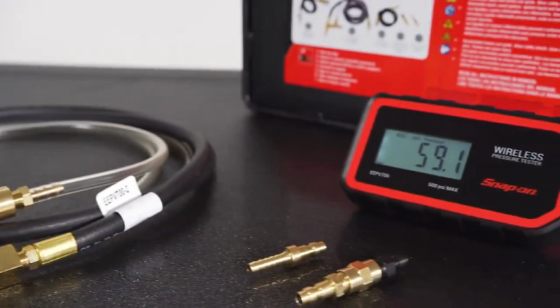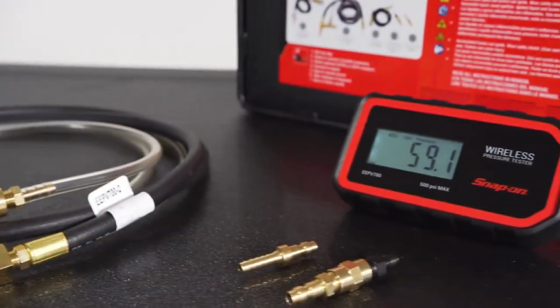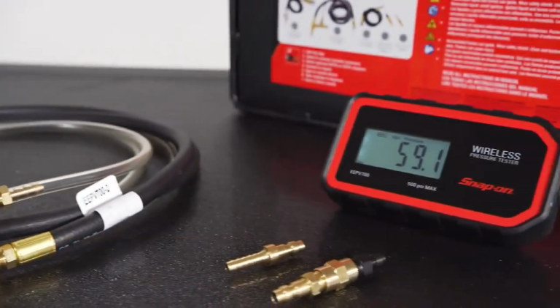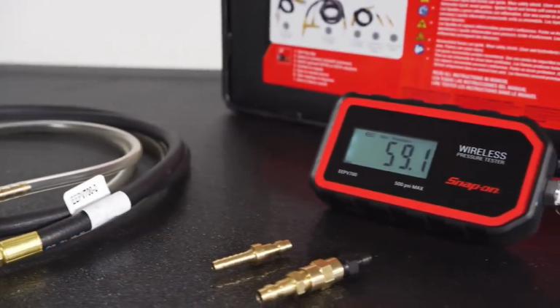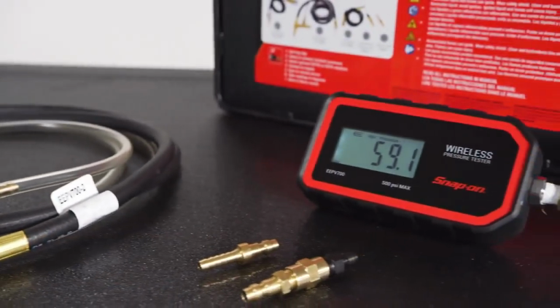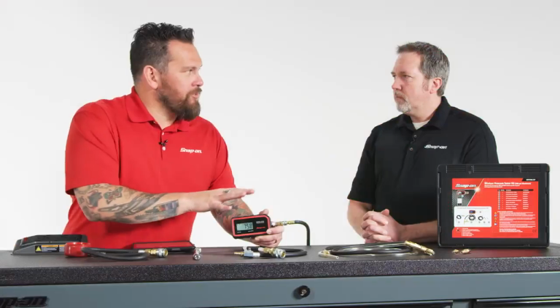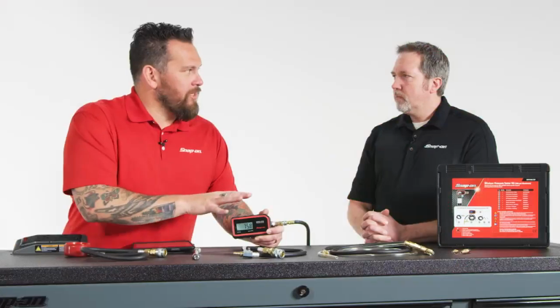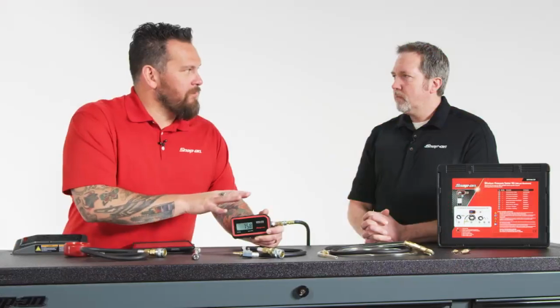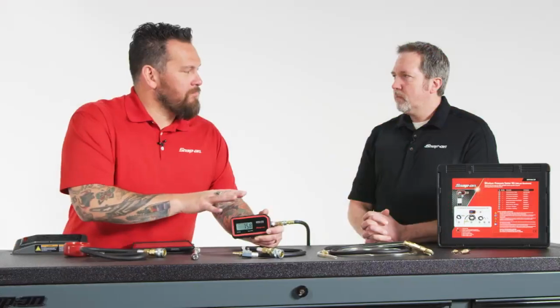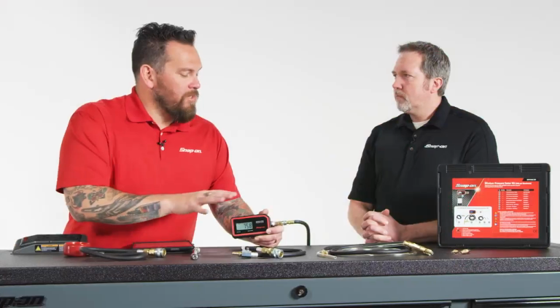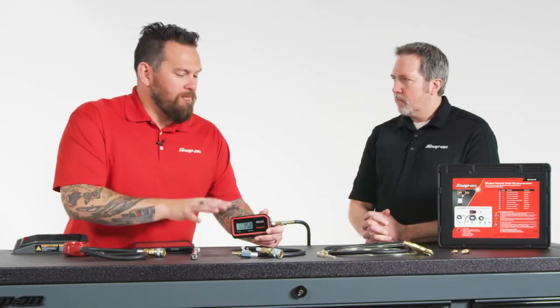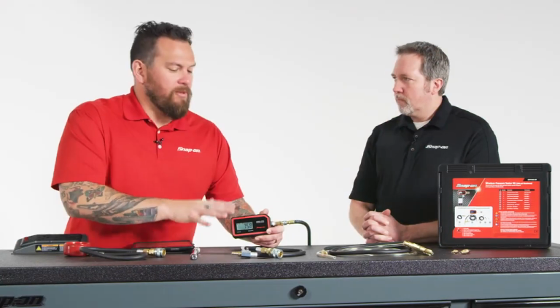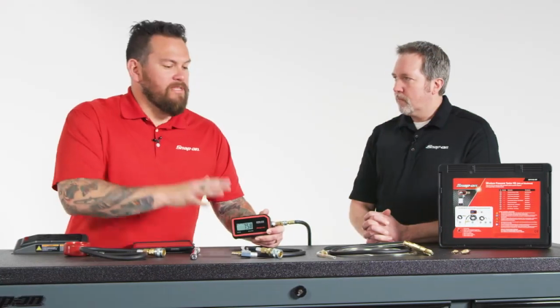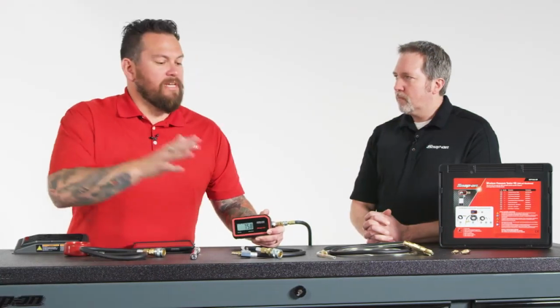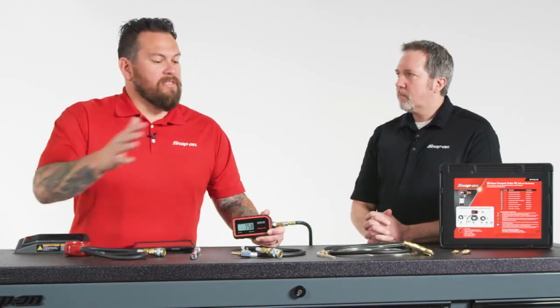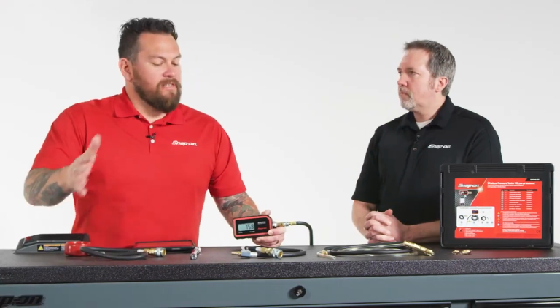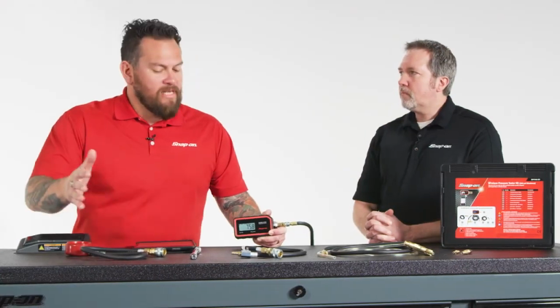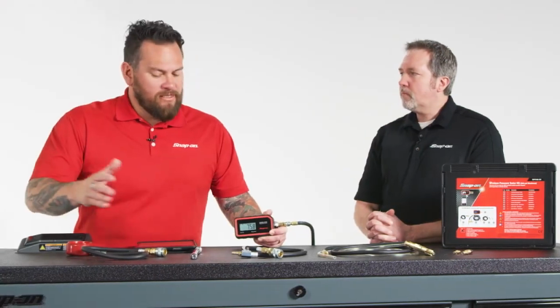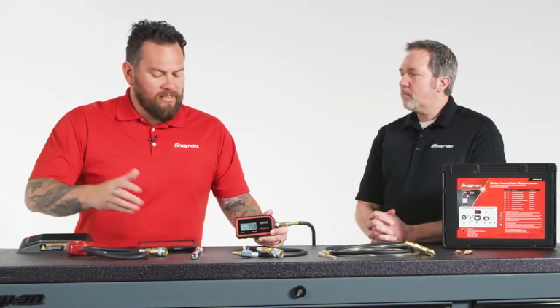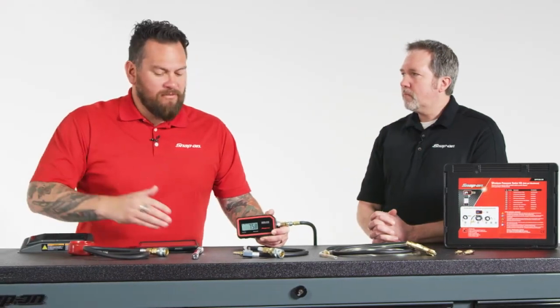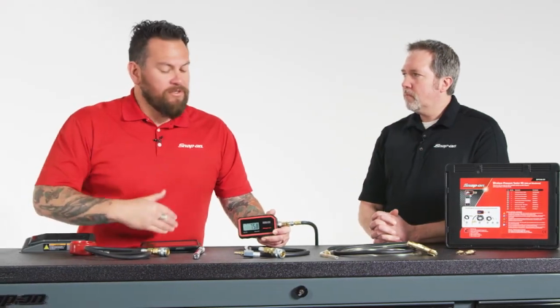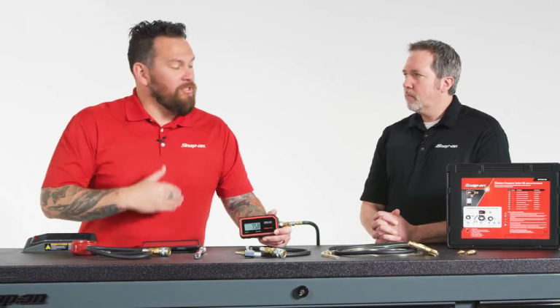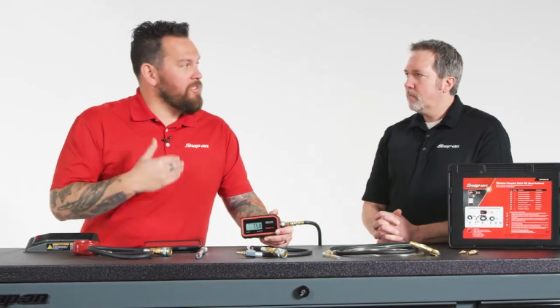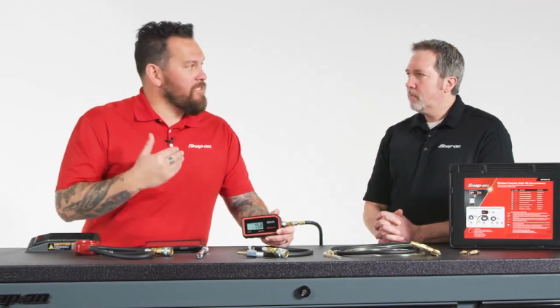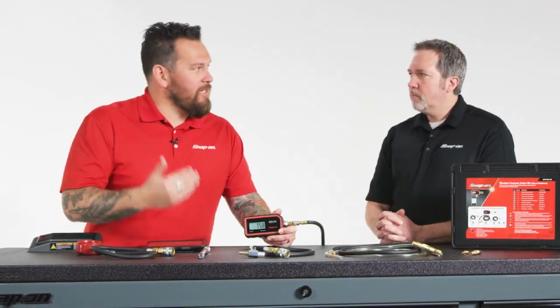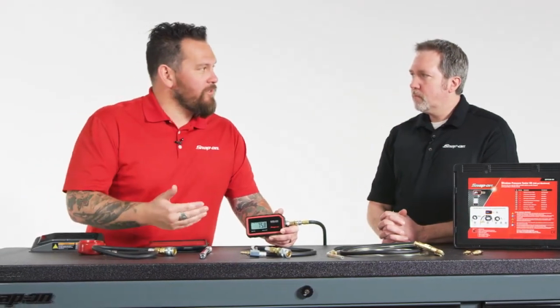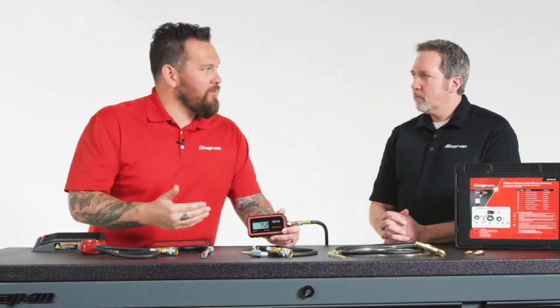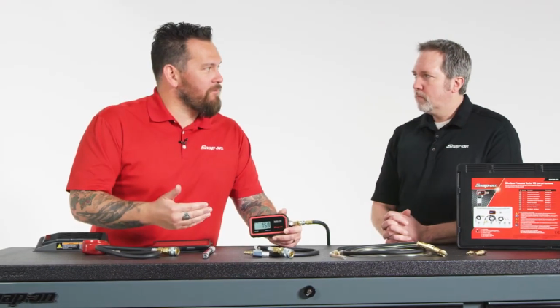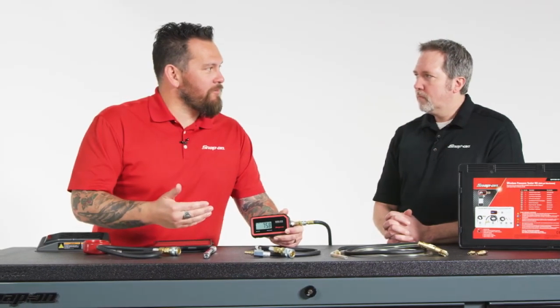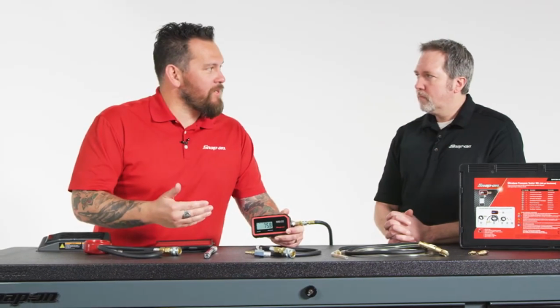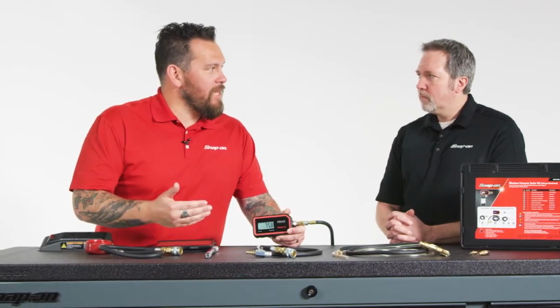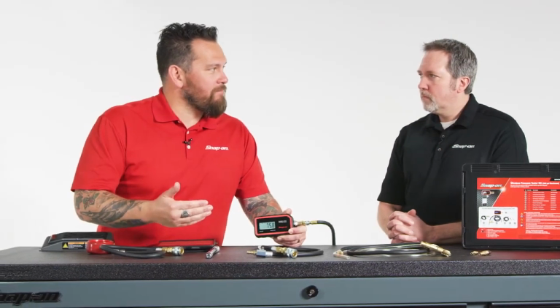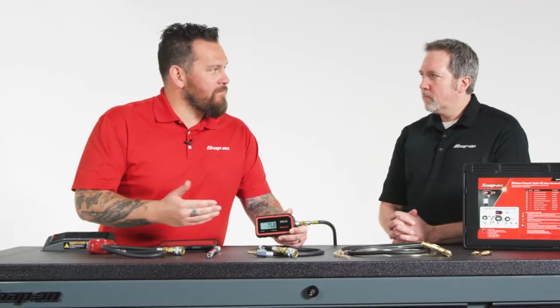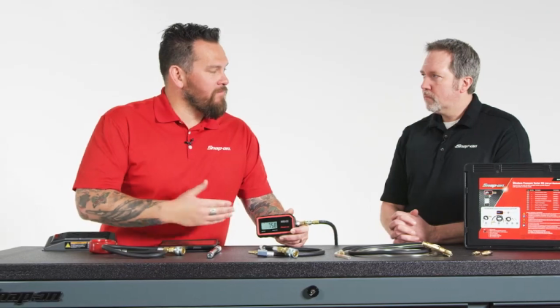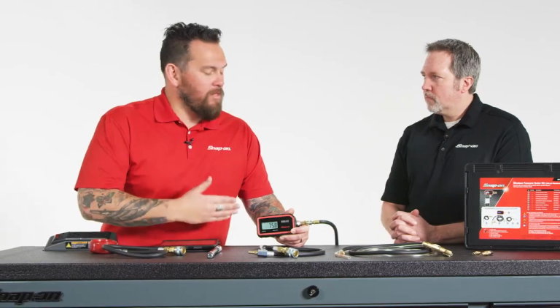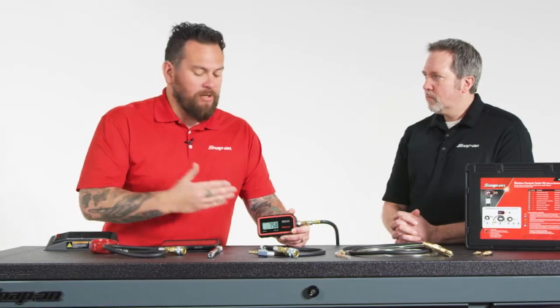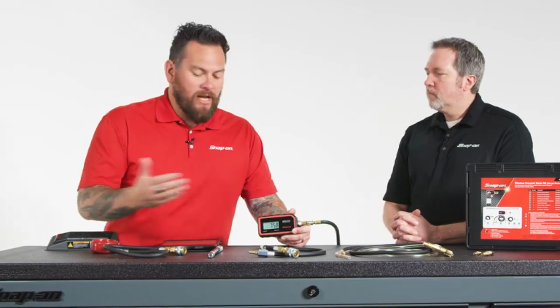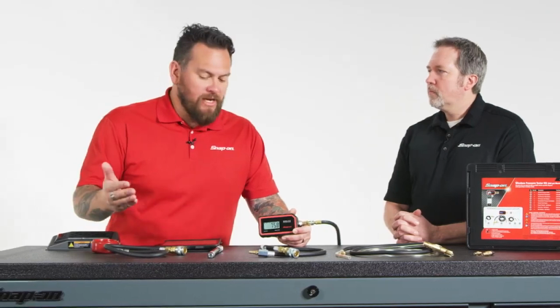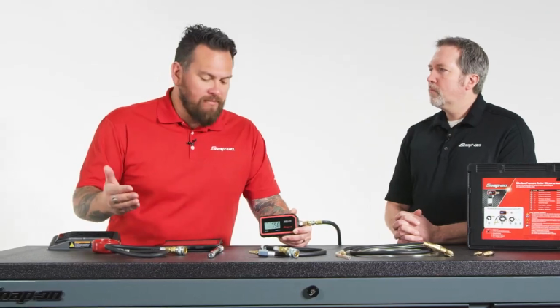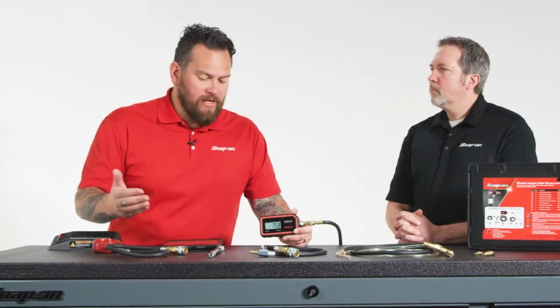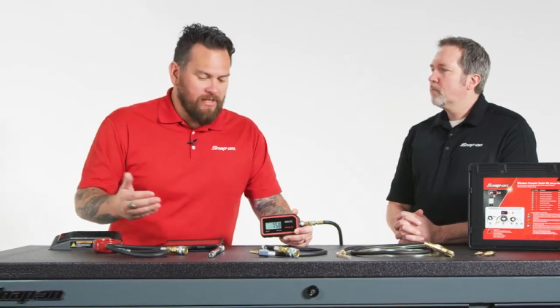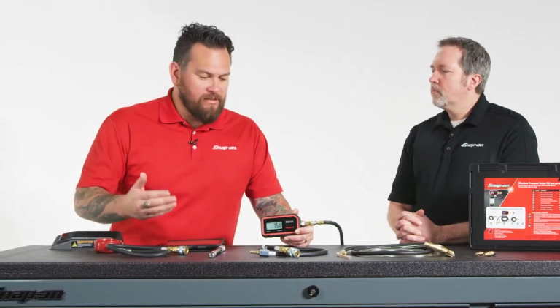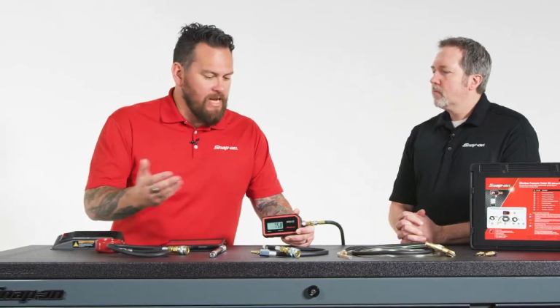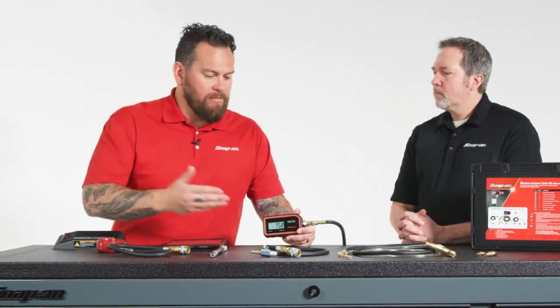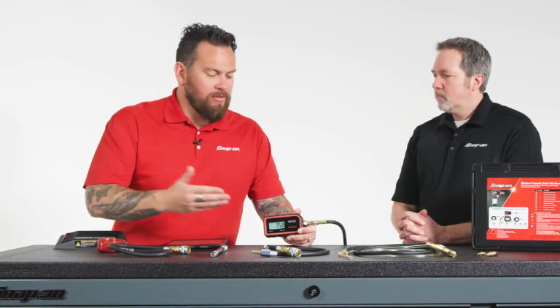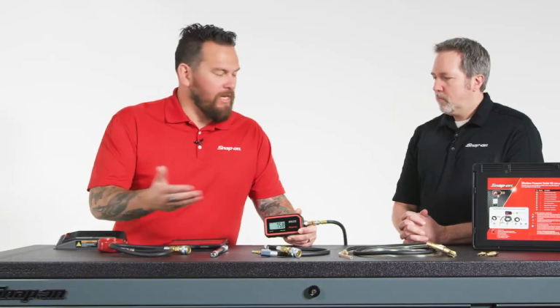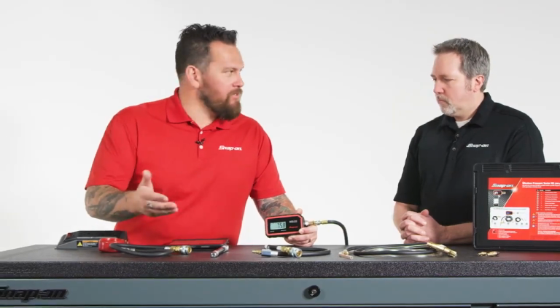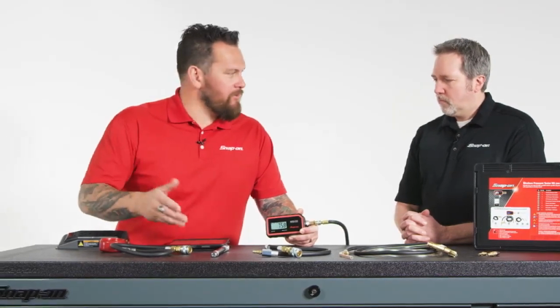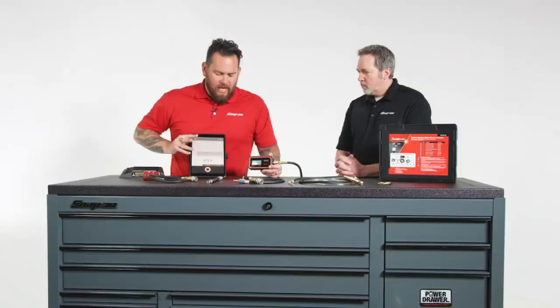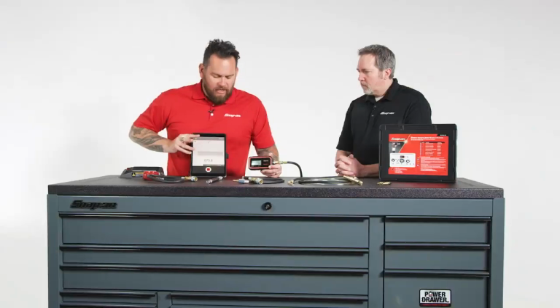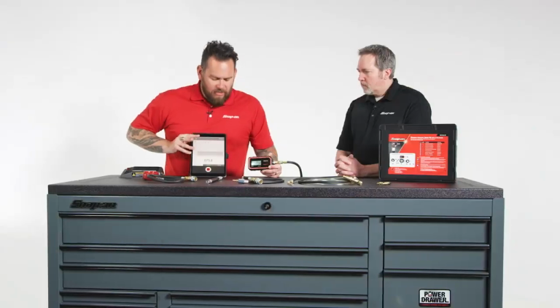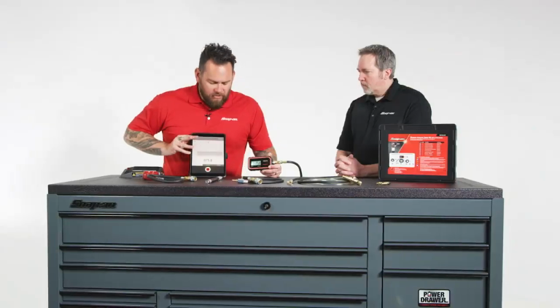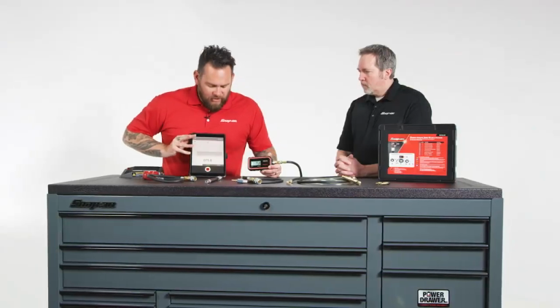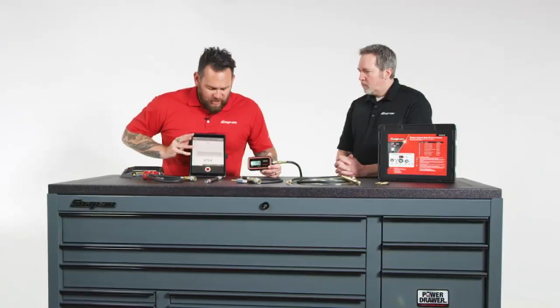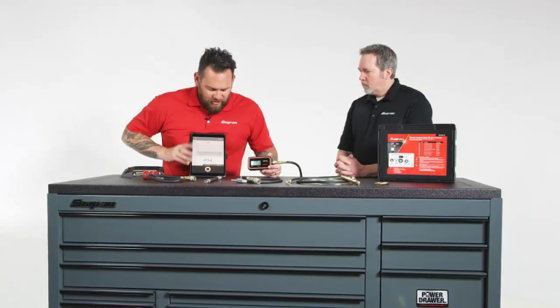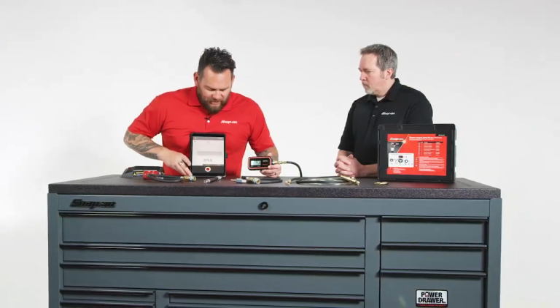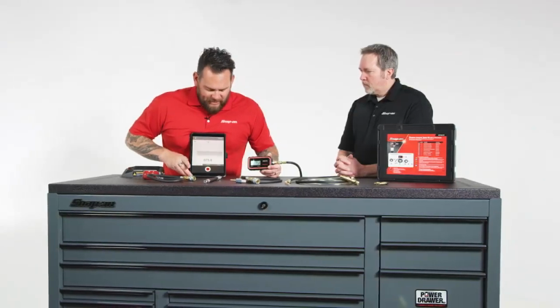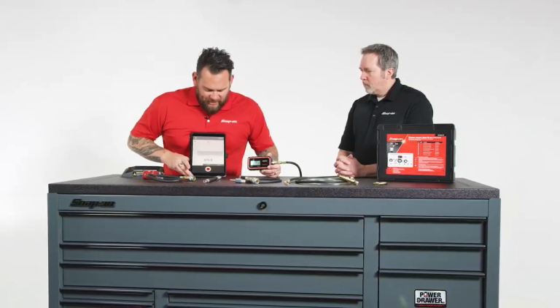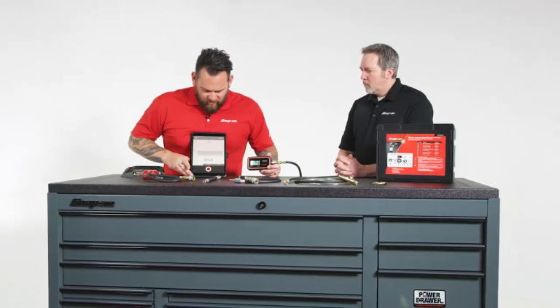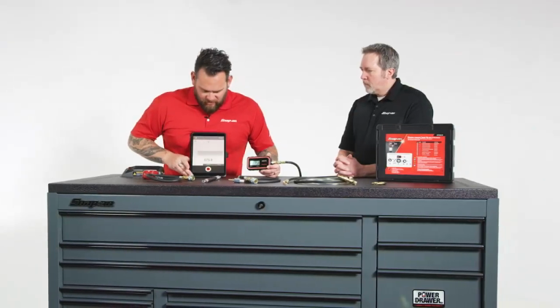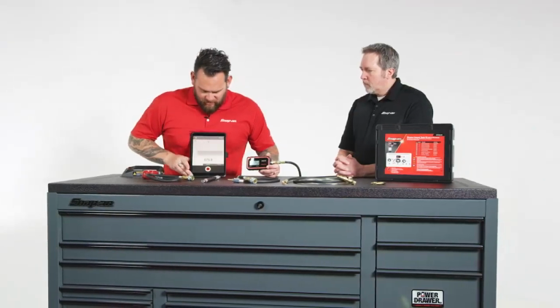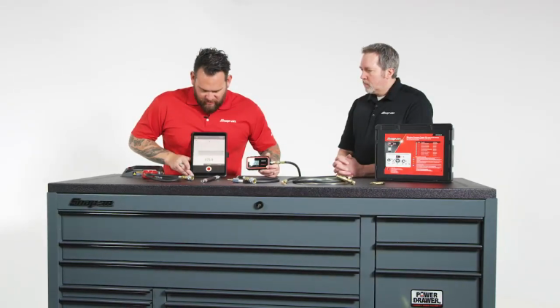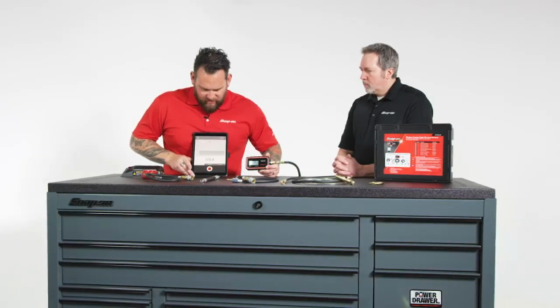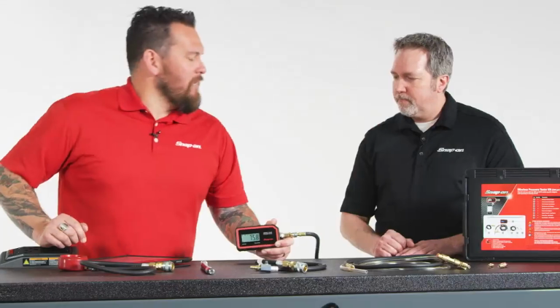This is a standalone unit, but if you want to take it to the next level you can download the free app available on any device — Apple, Android — and you can actually catalog this.